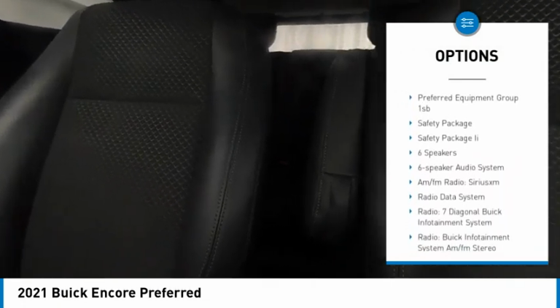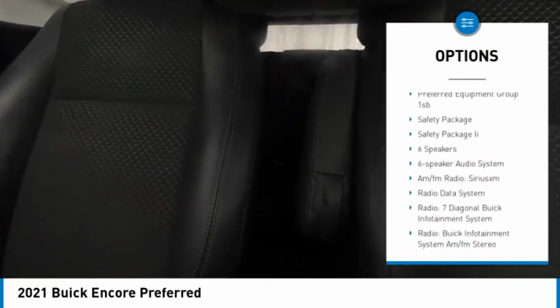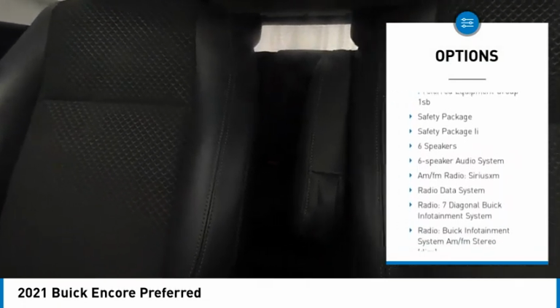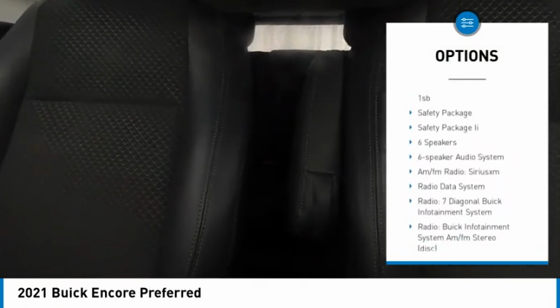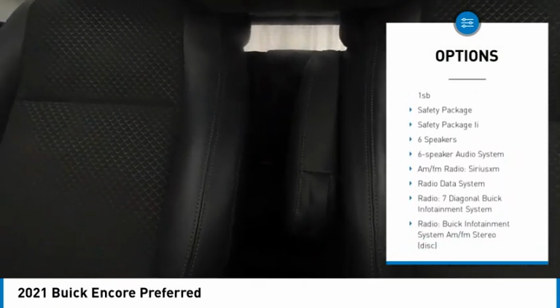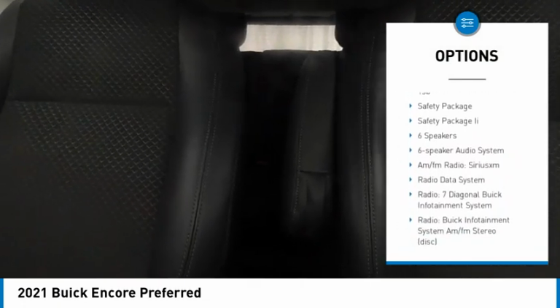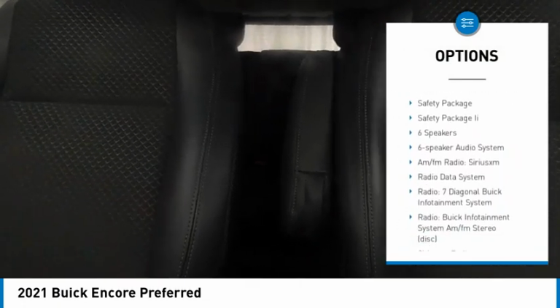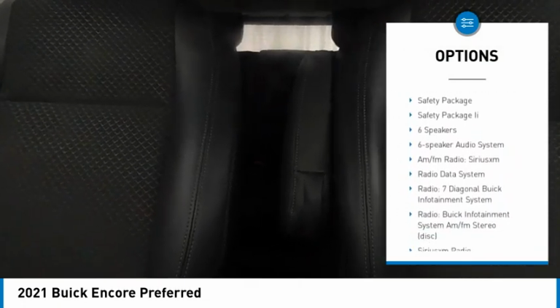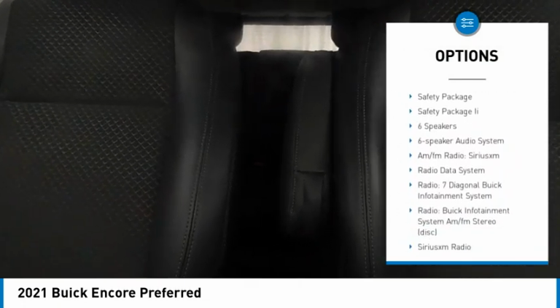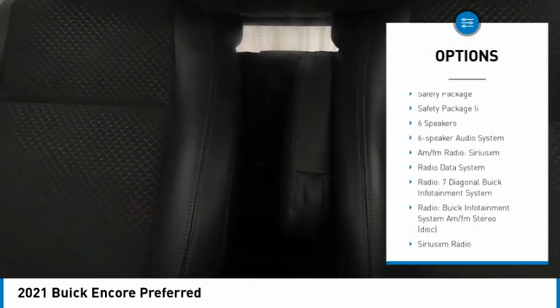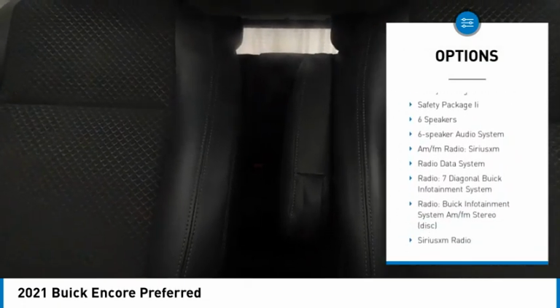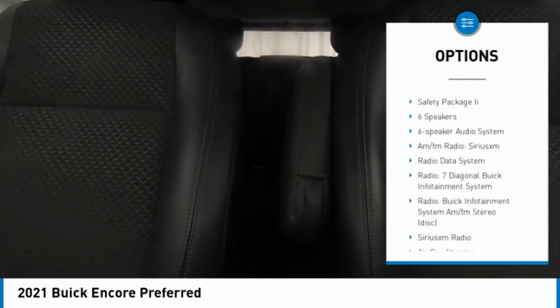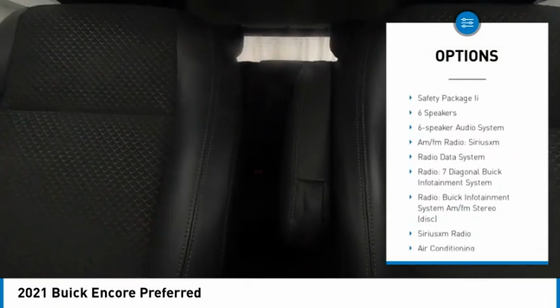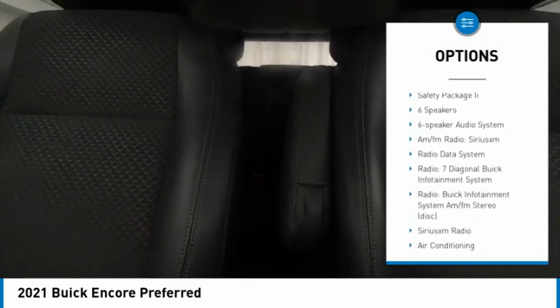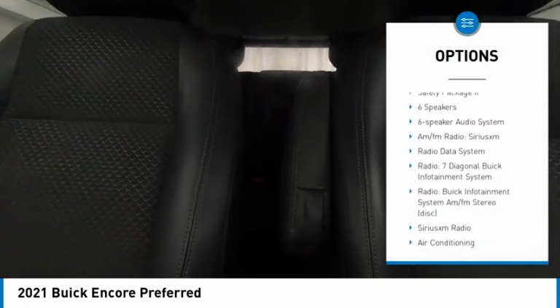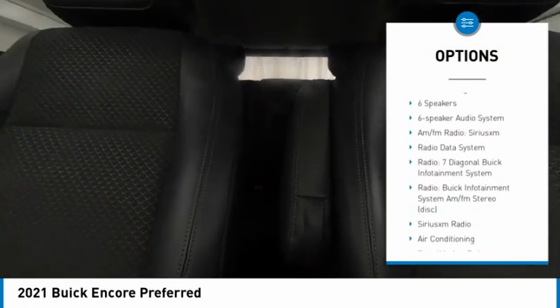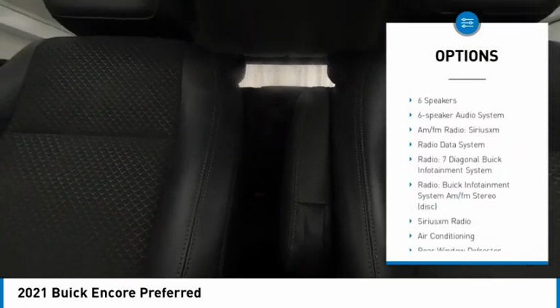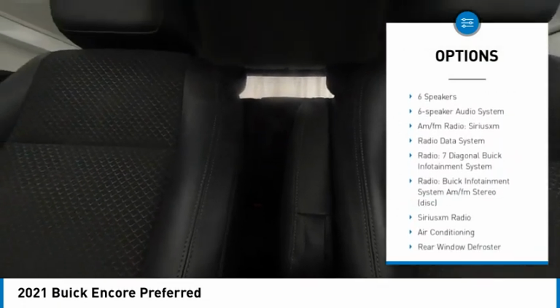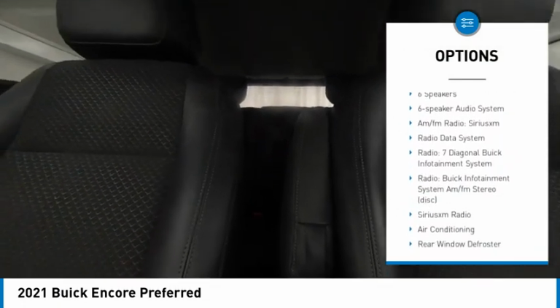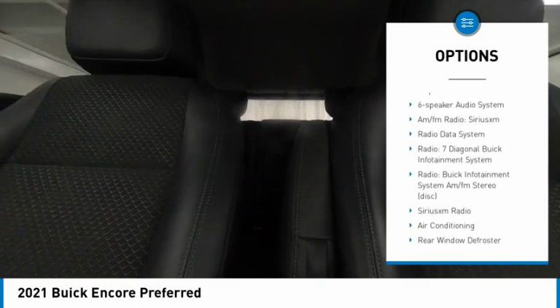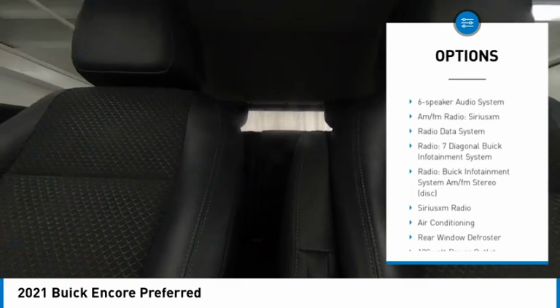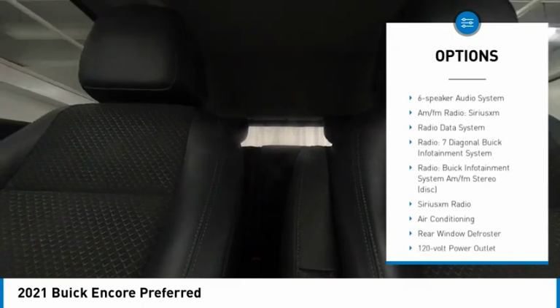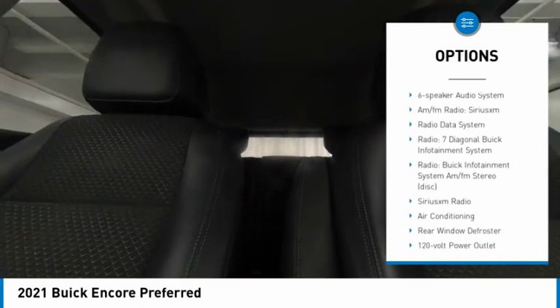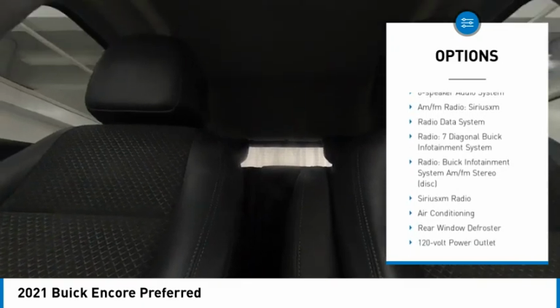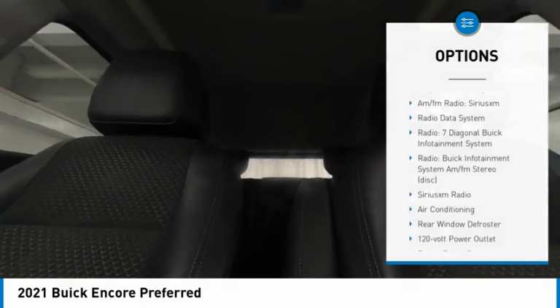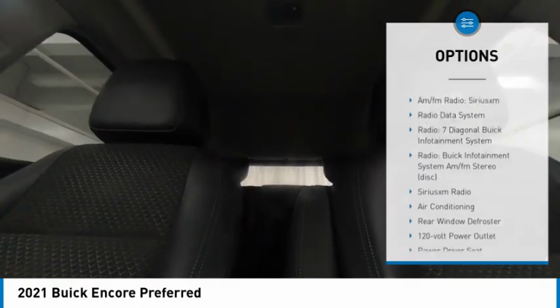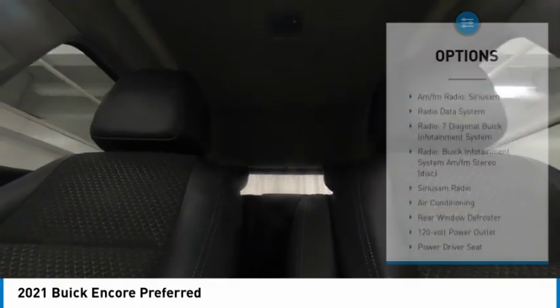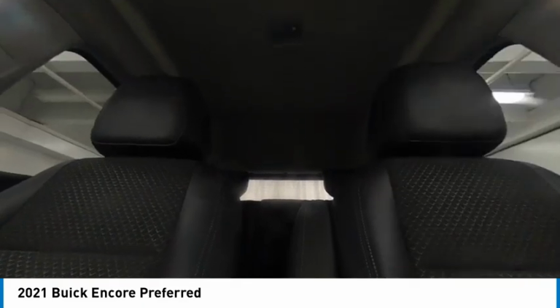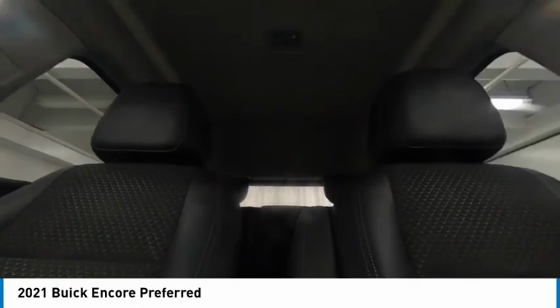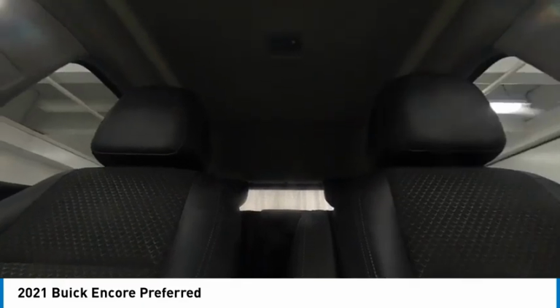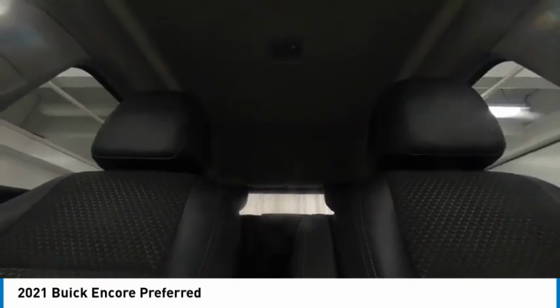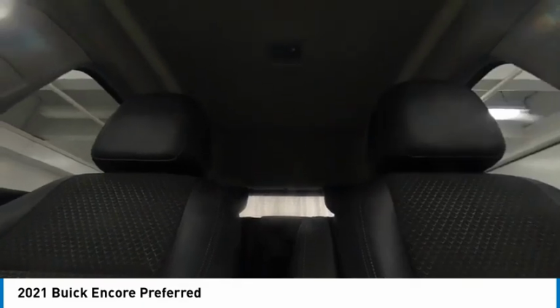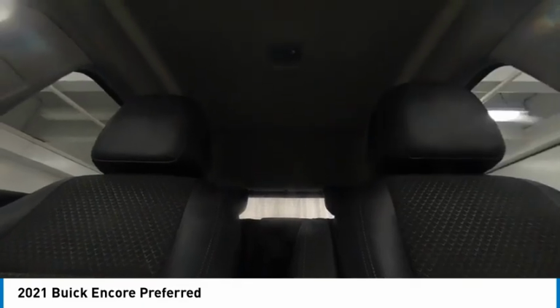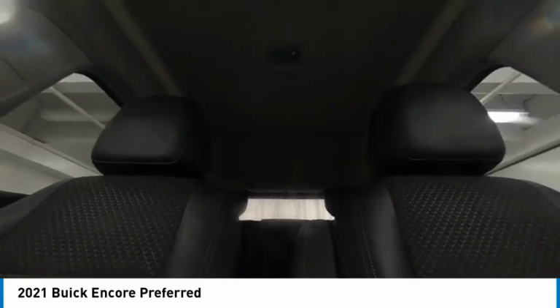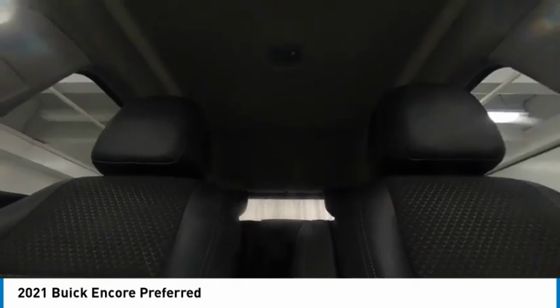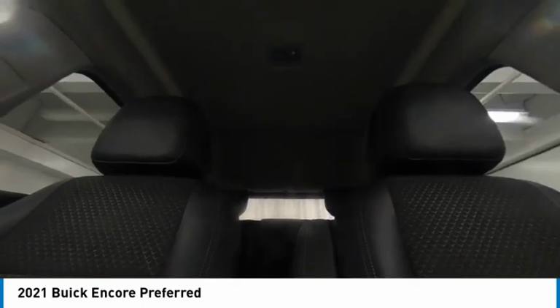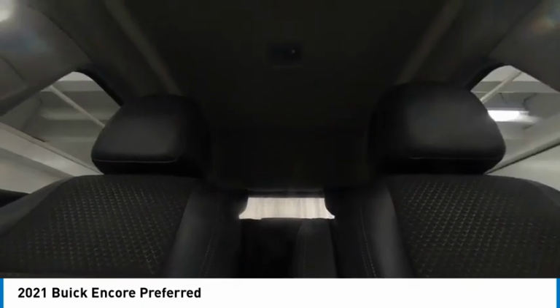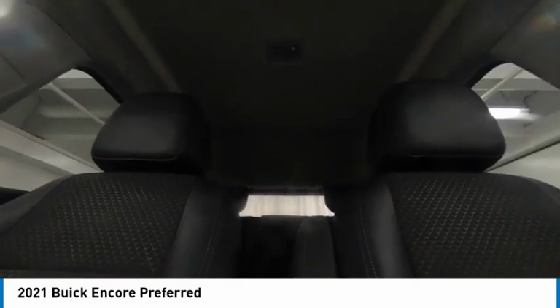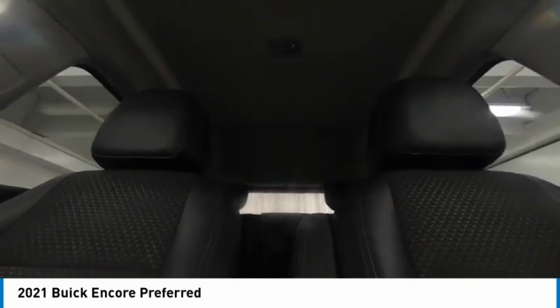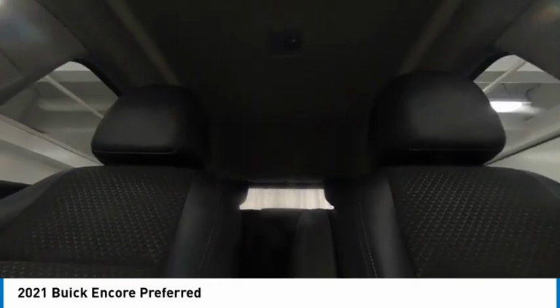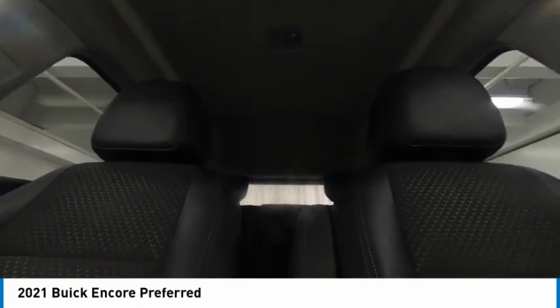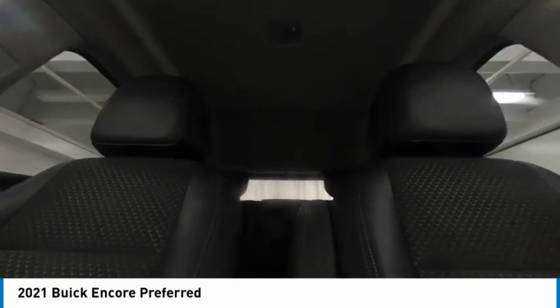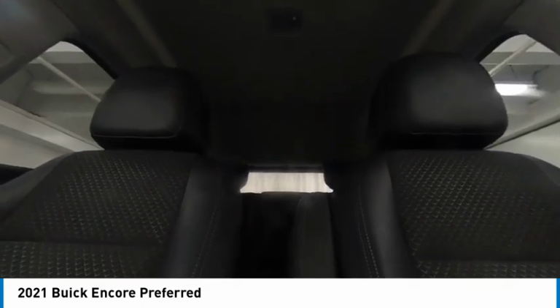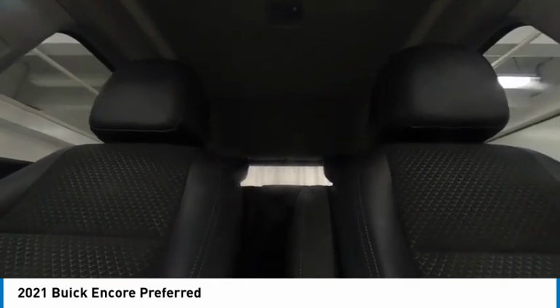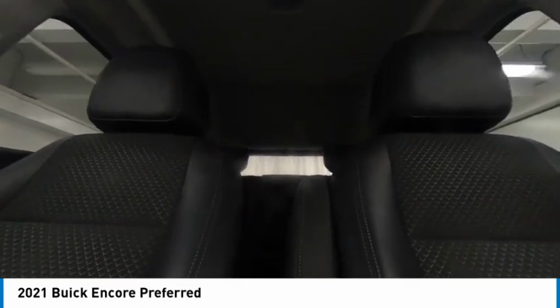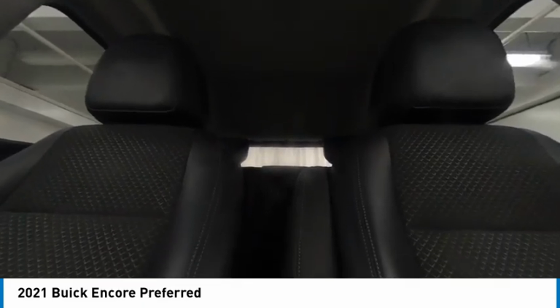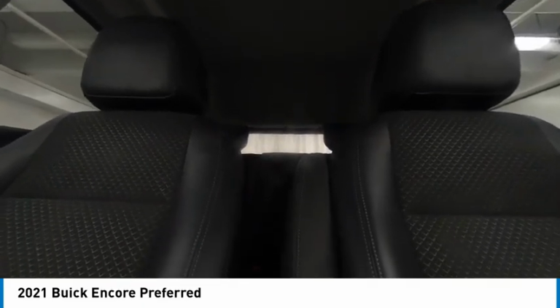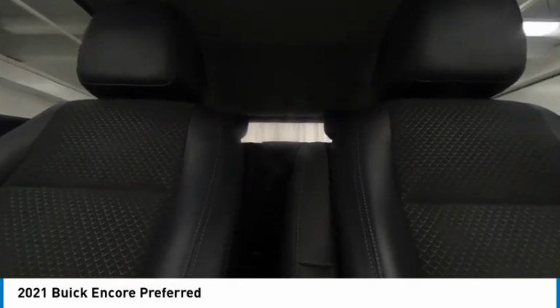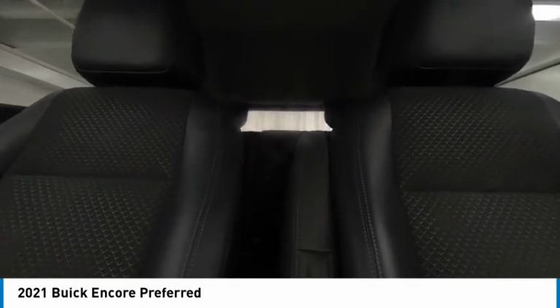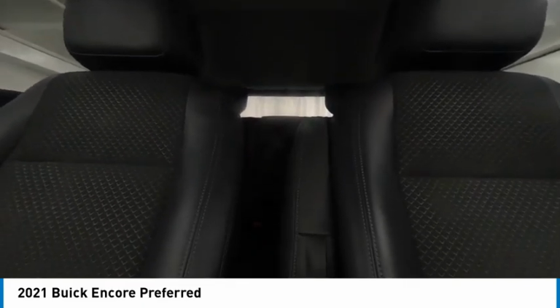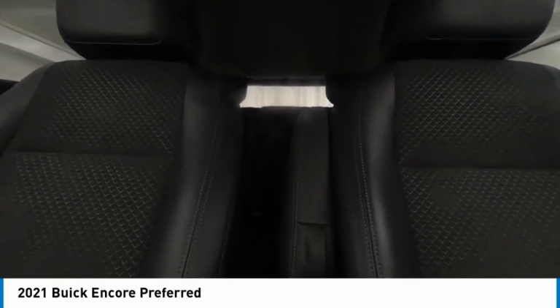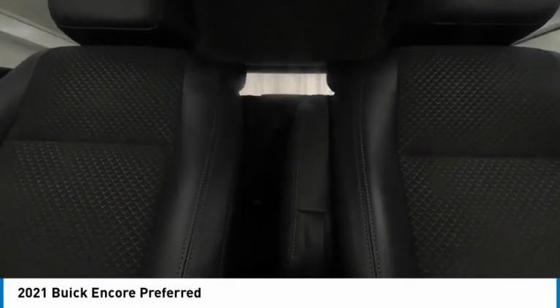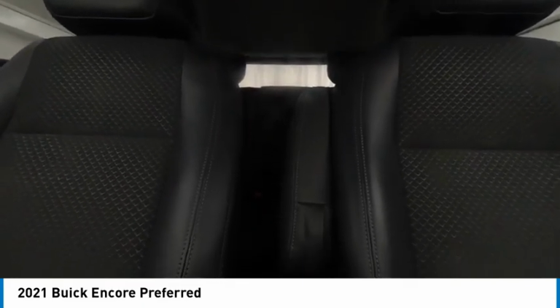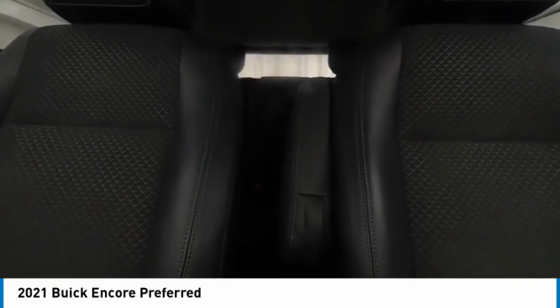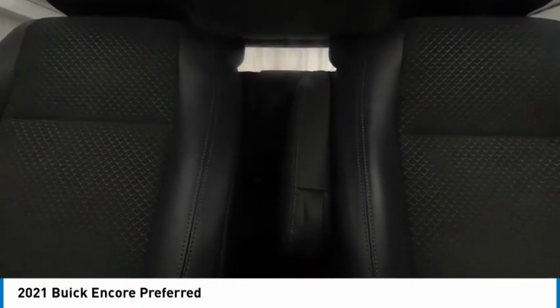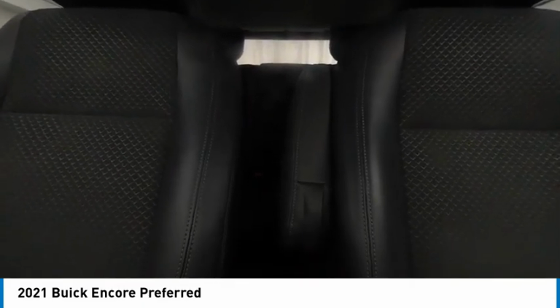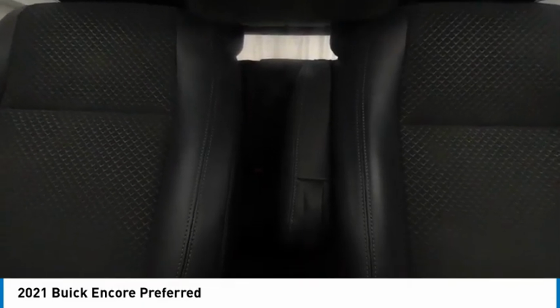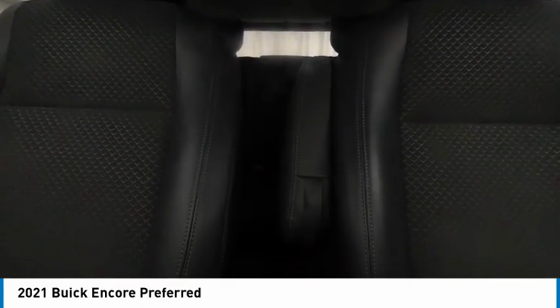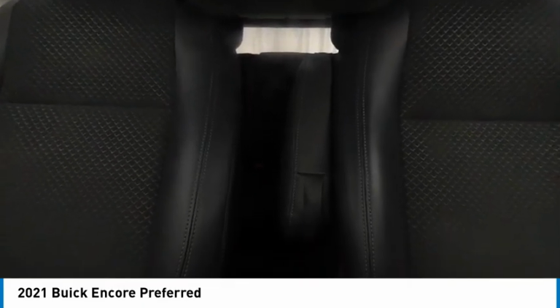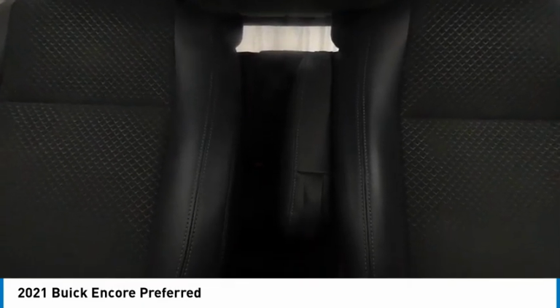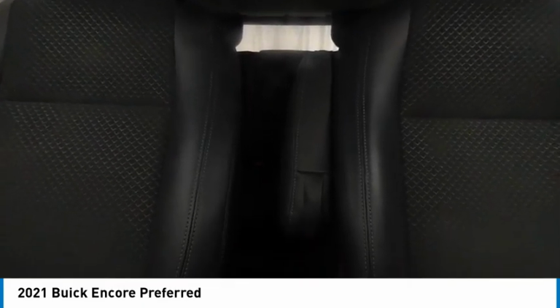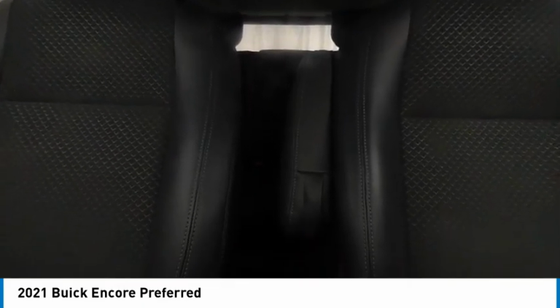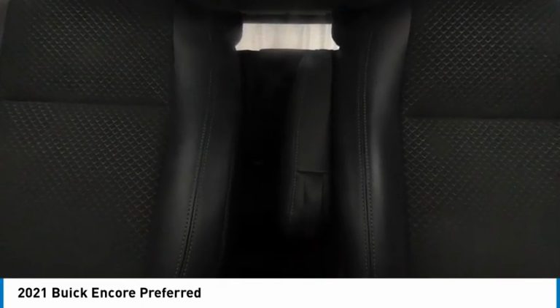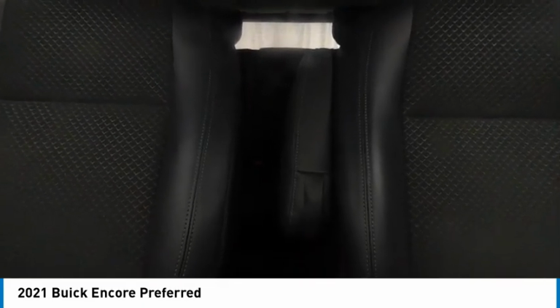Traction control, remote keyless entry, four-wheel disc brakes, front wheel independent suspension, speed control.